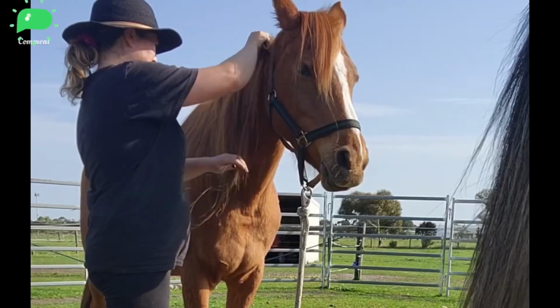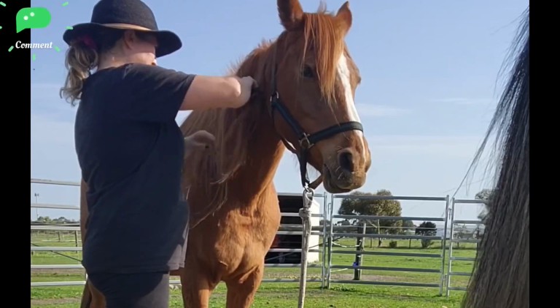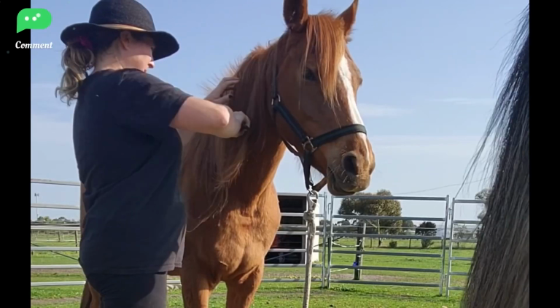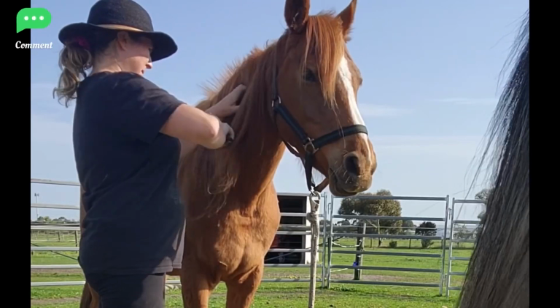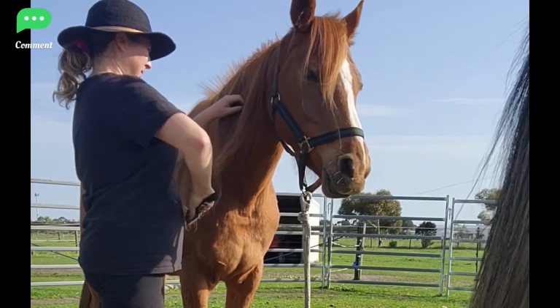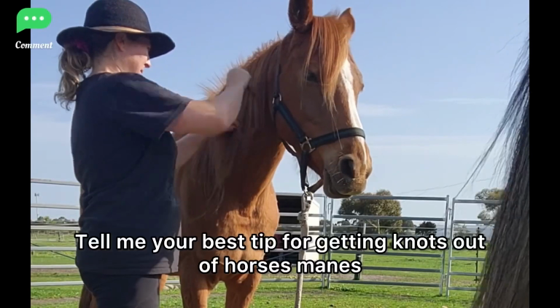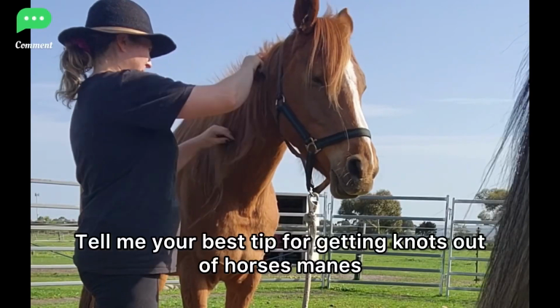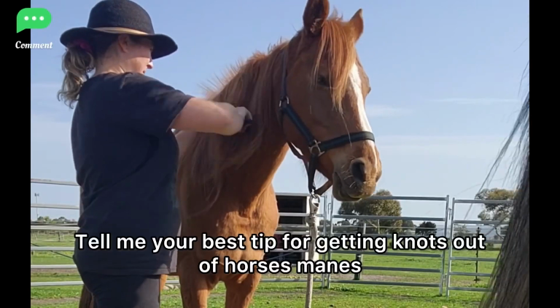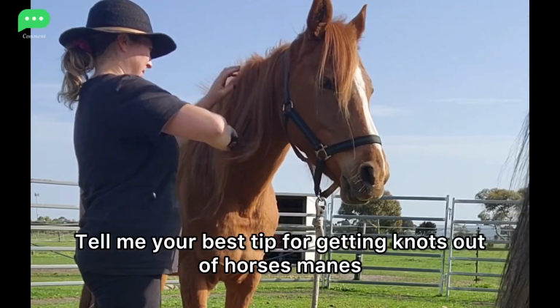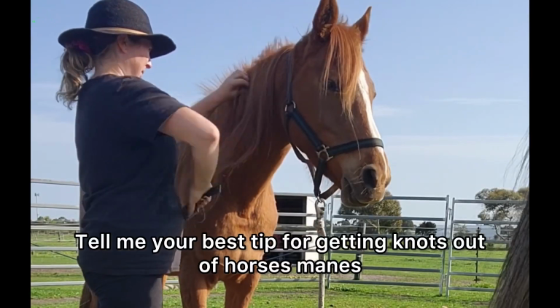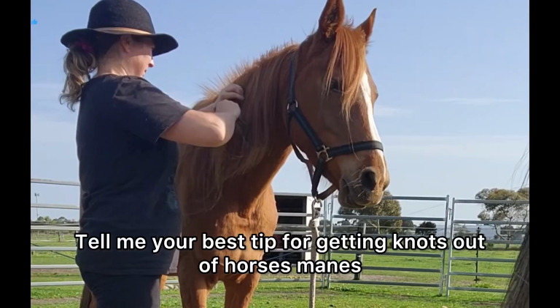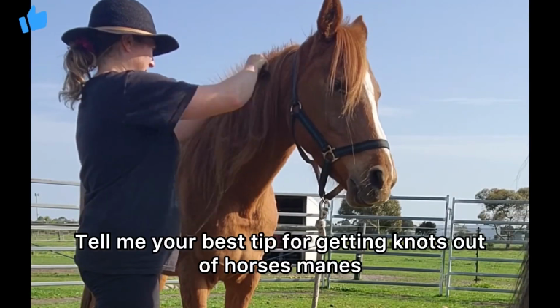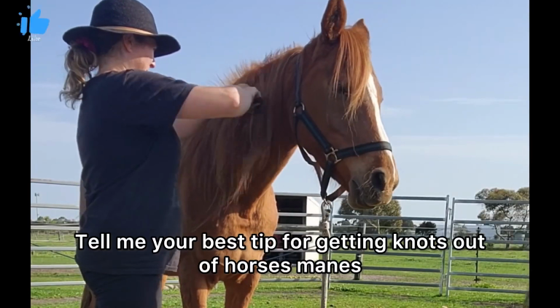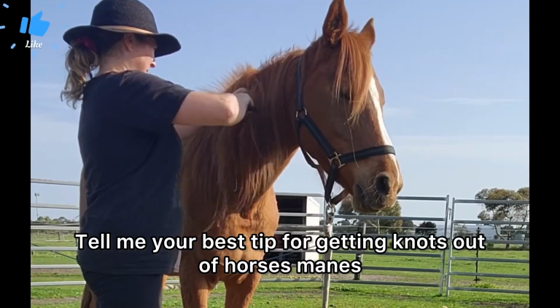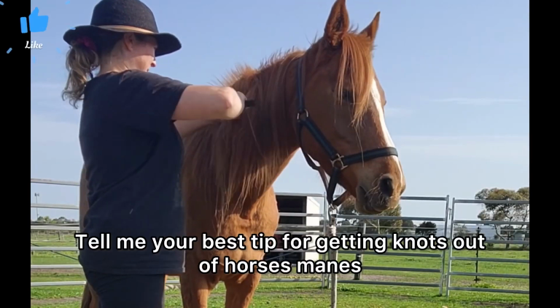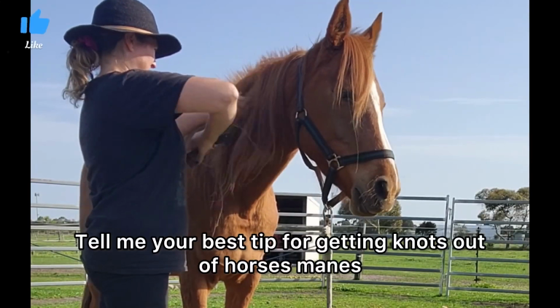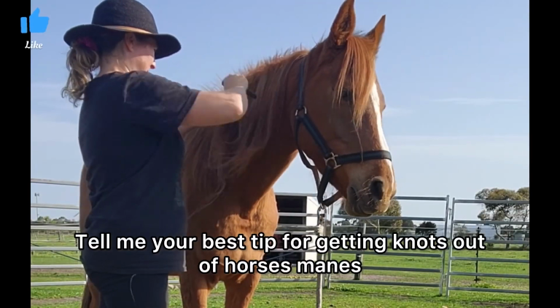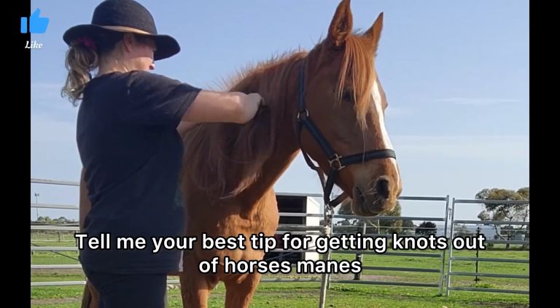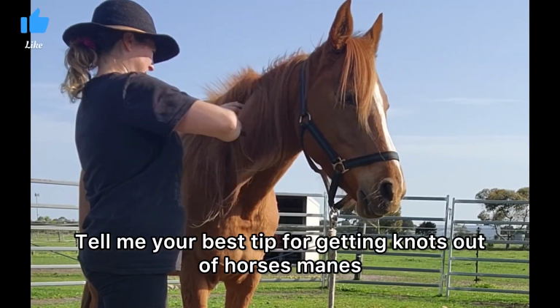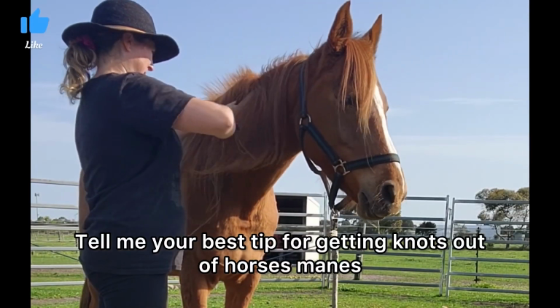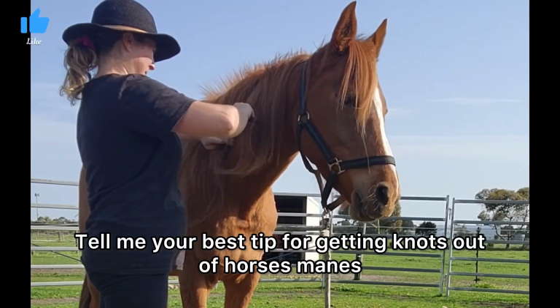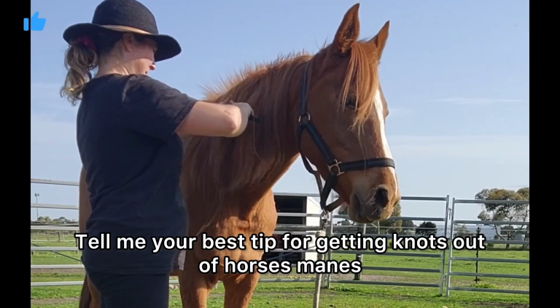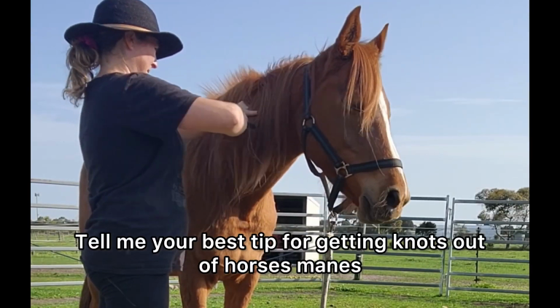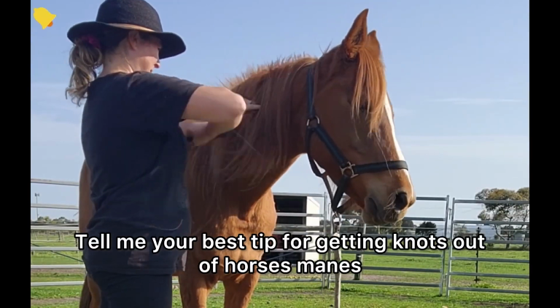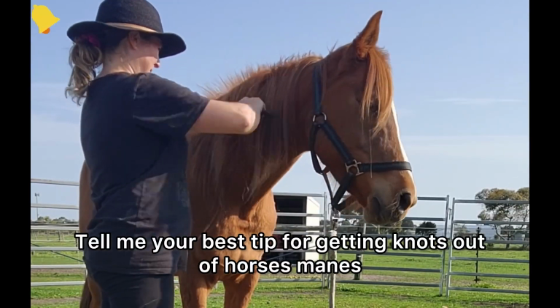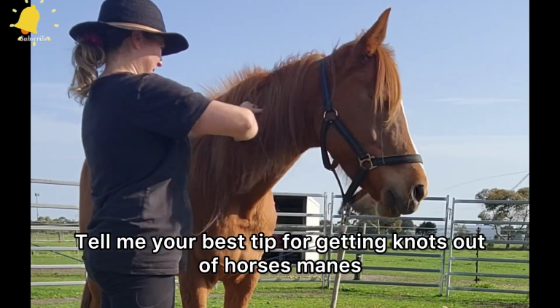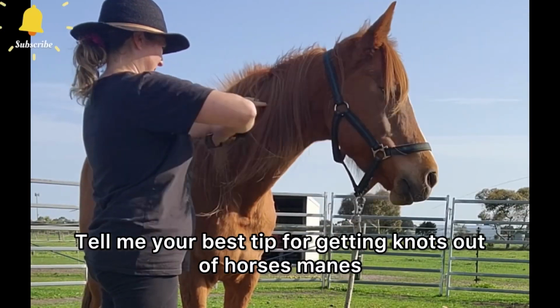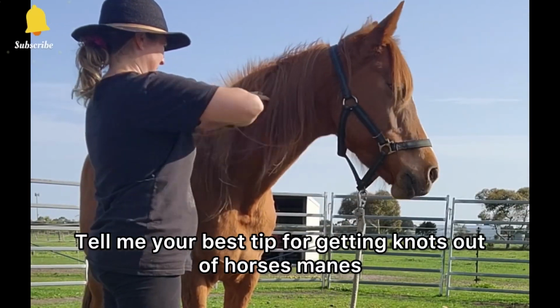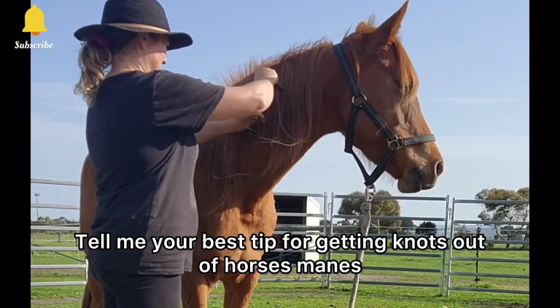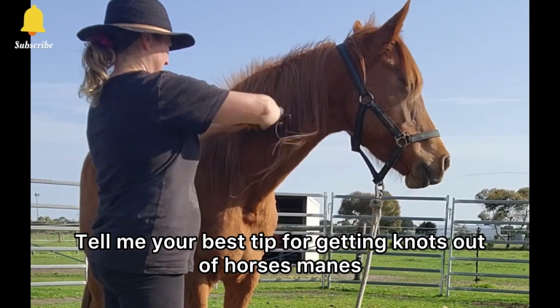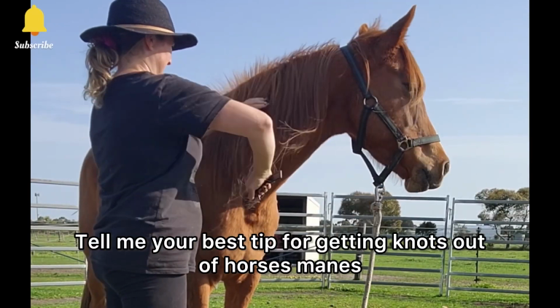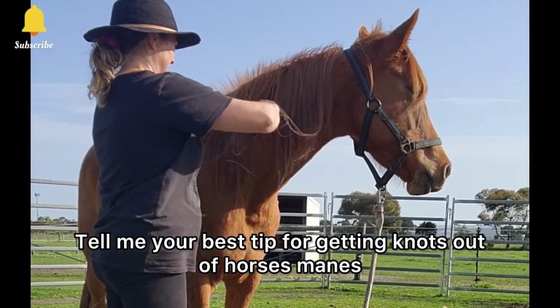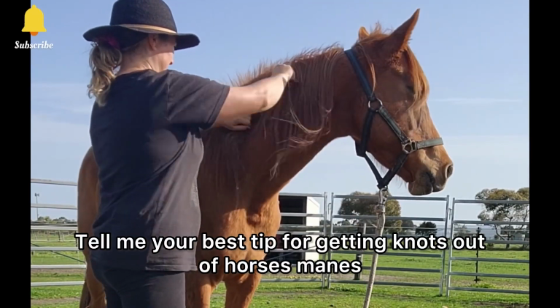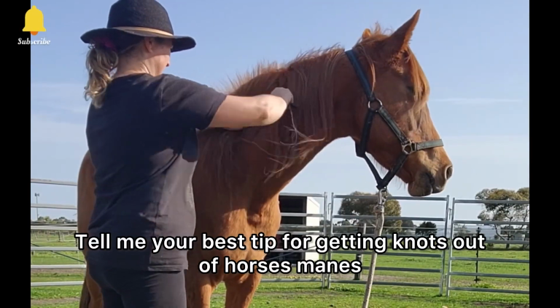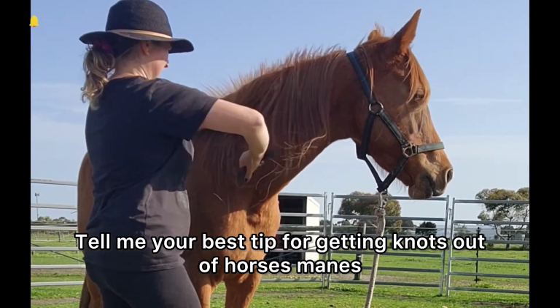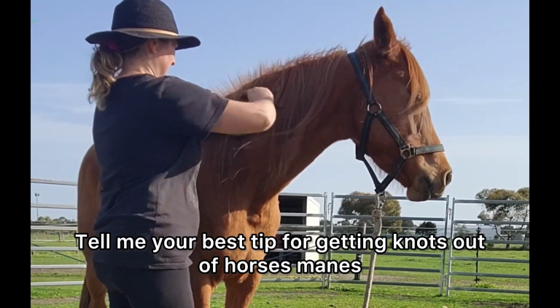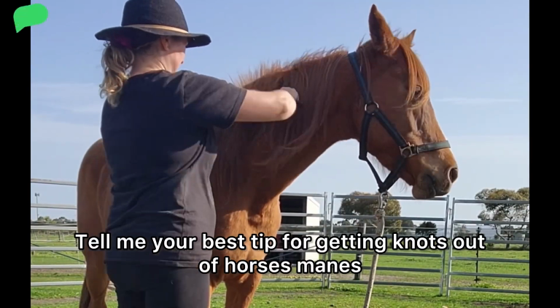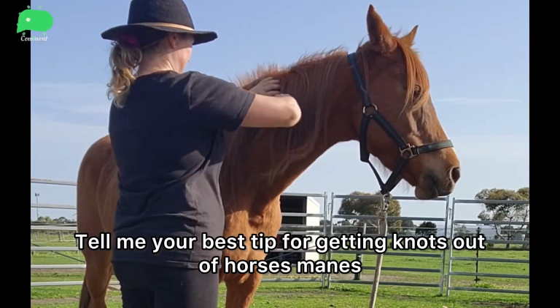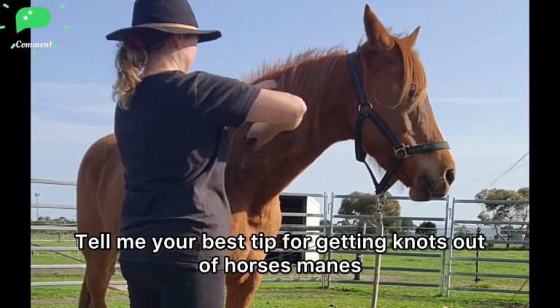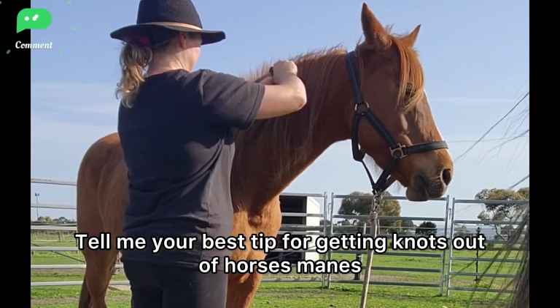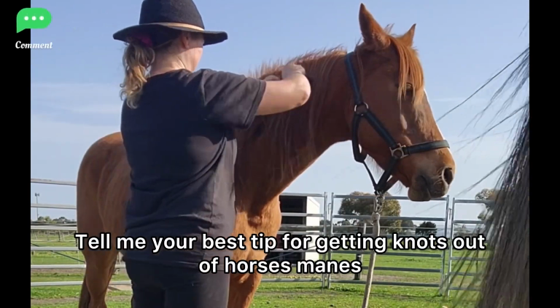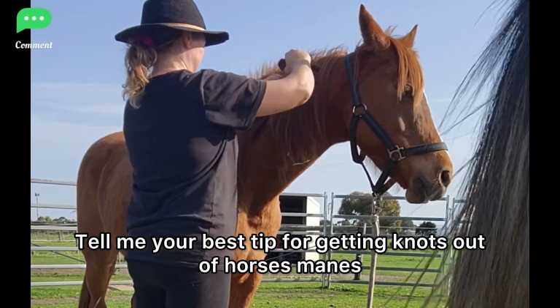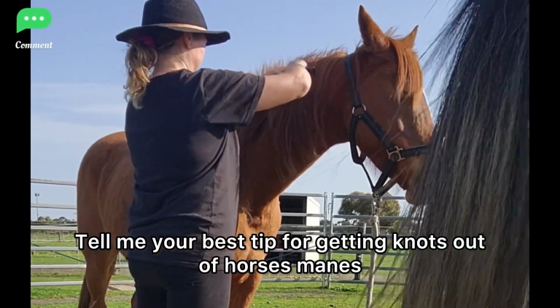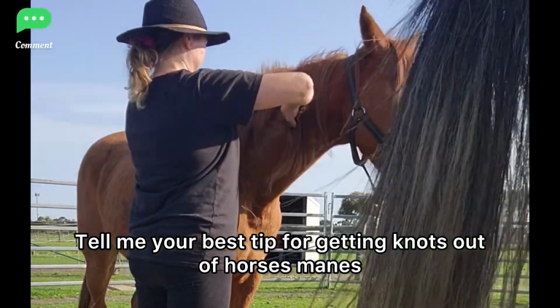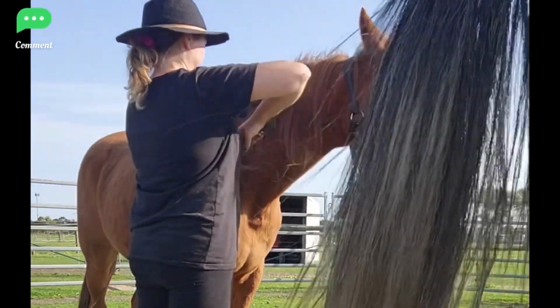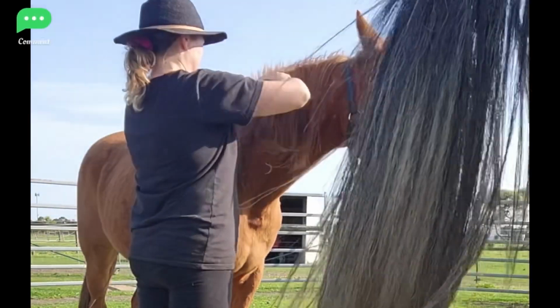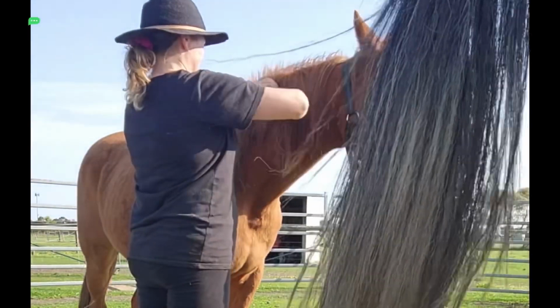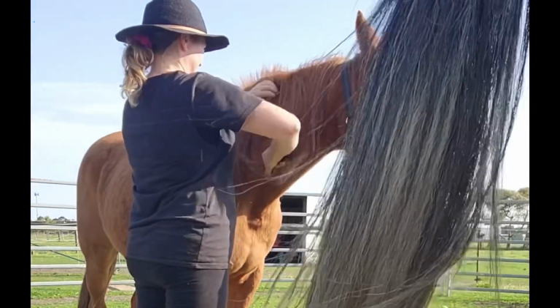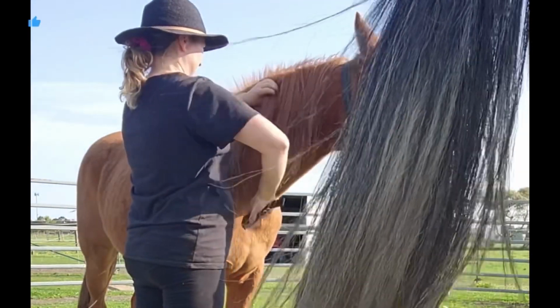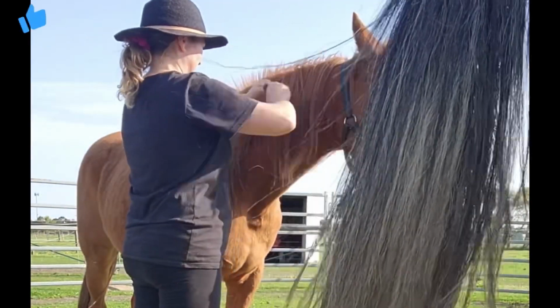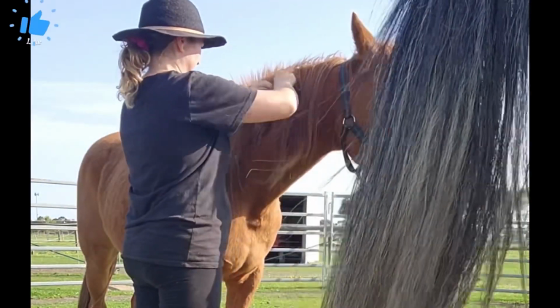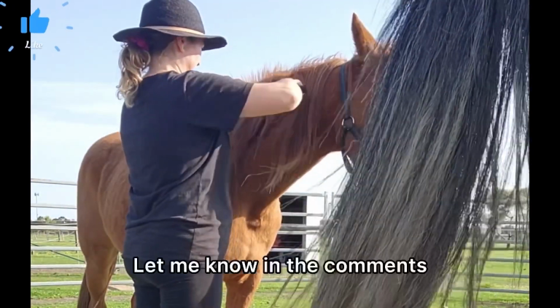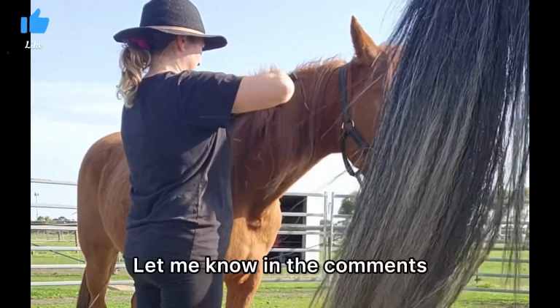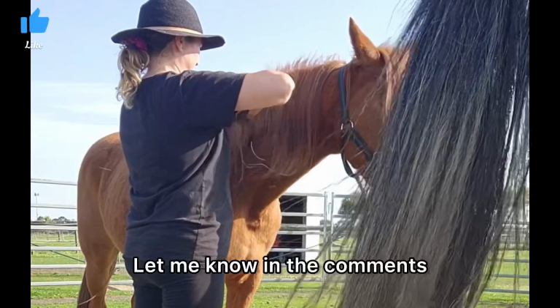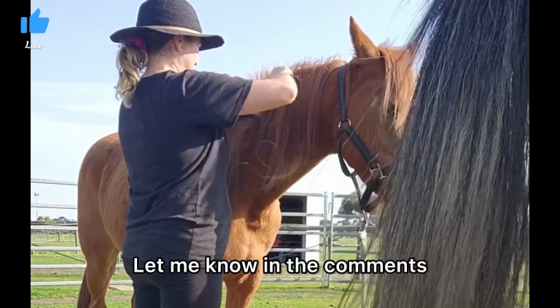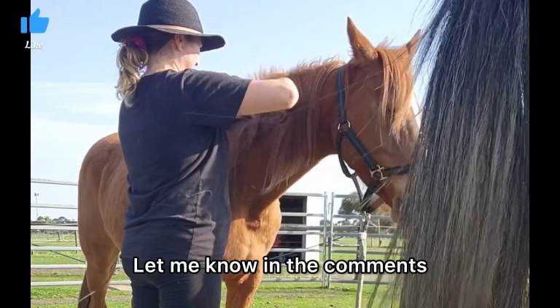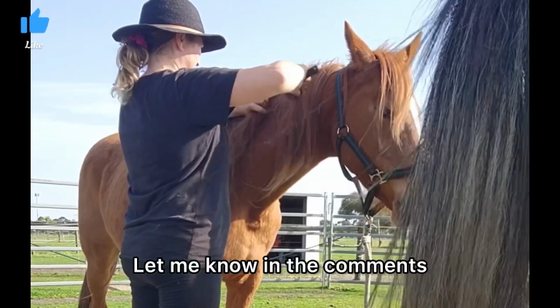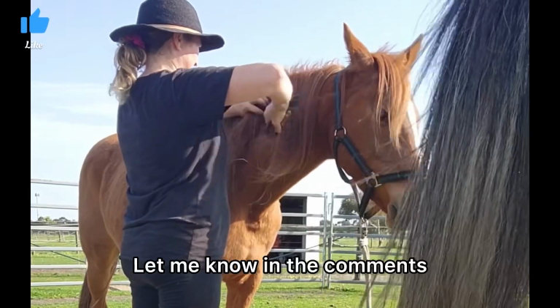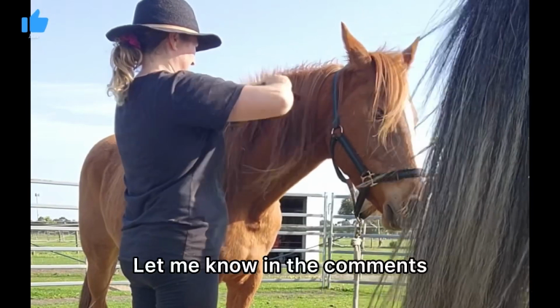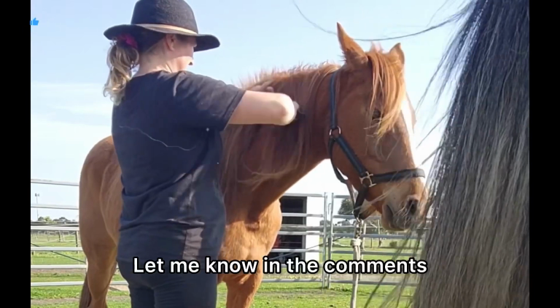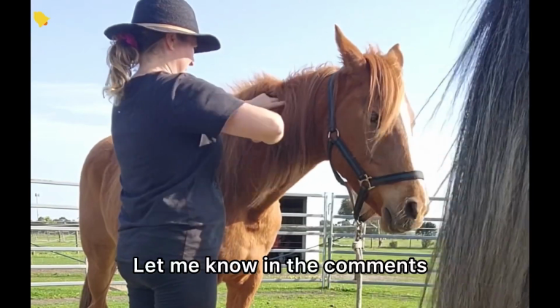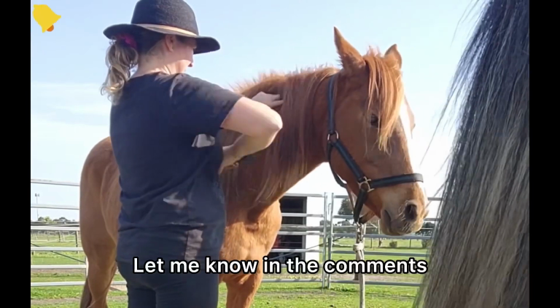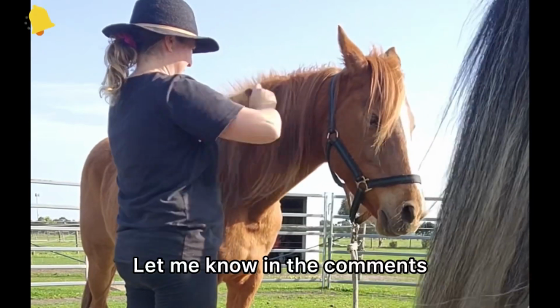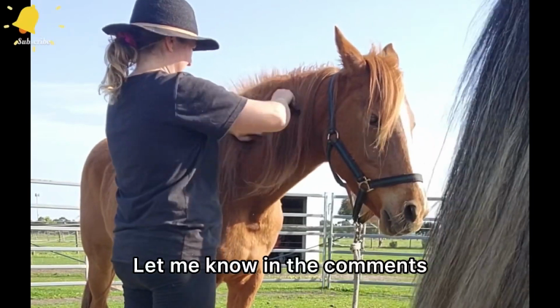Tell me your best tip for getting knots out of horse's manes. Let me know in the comments.